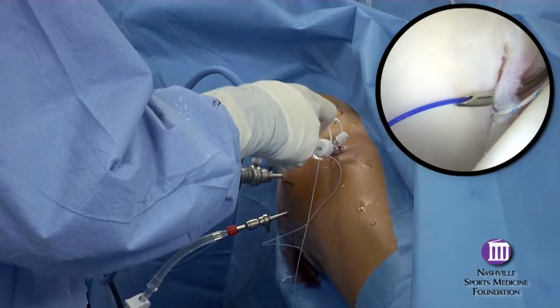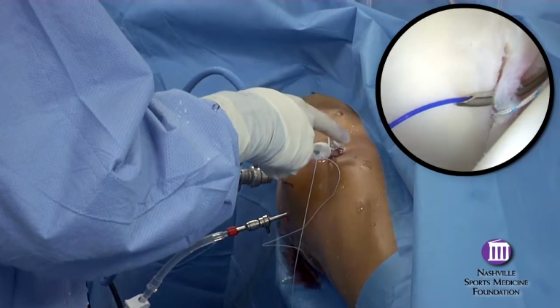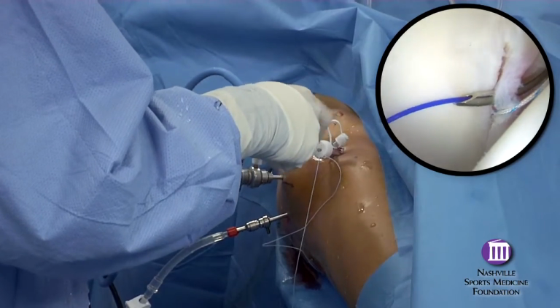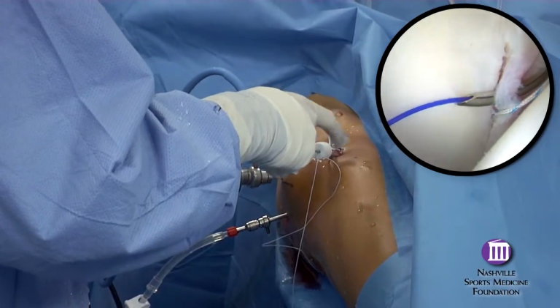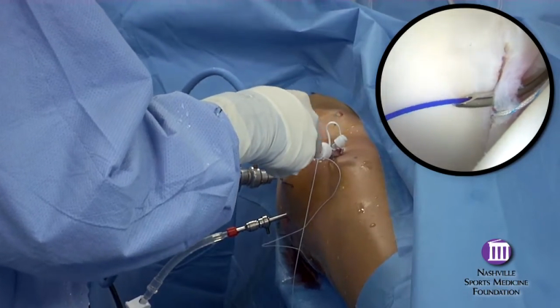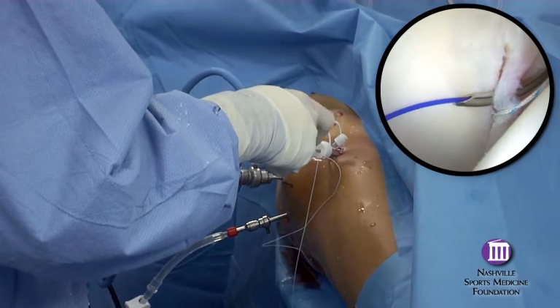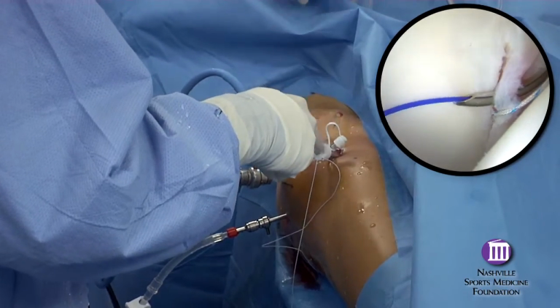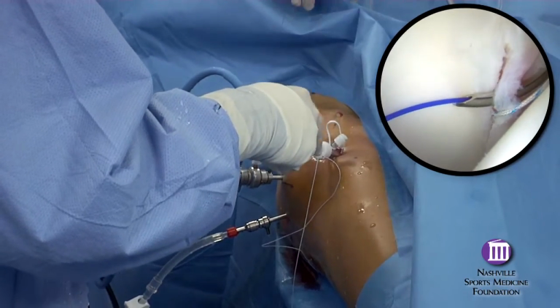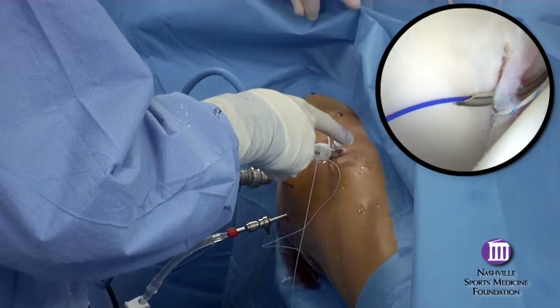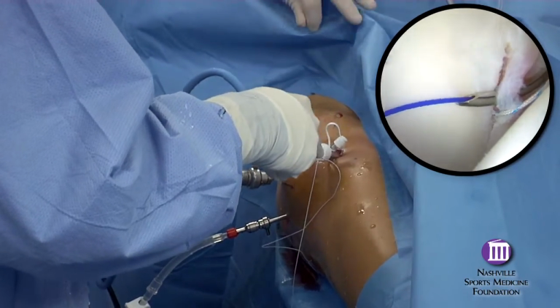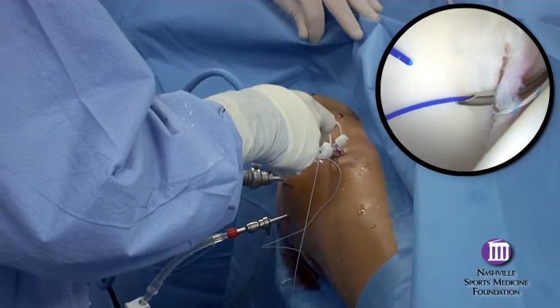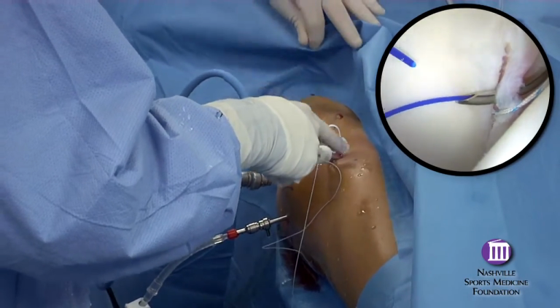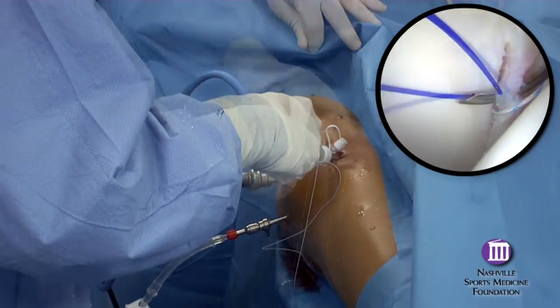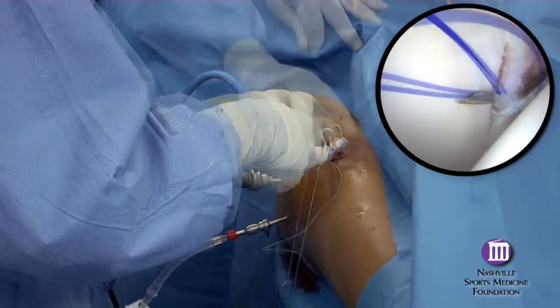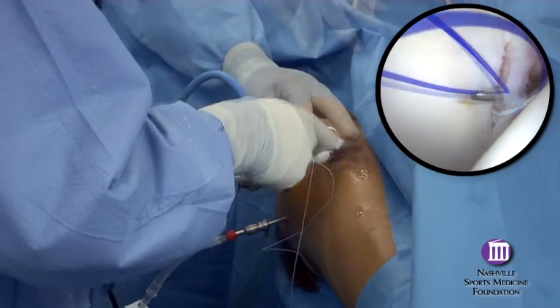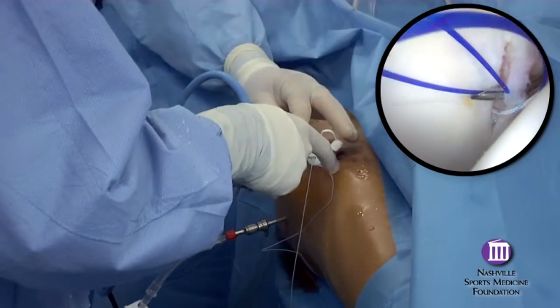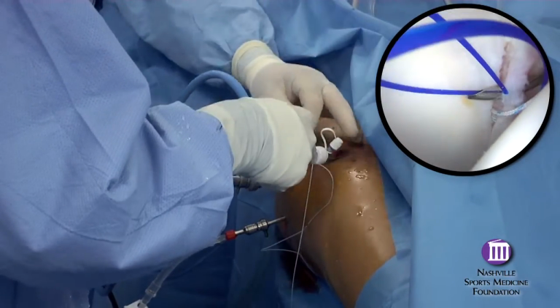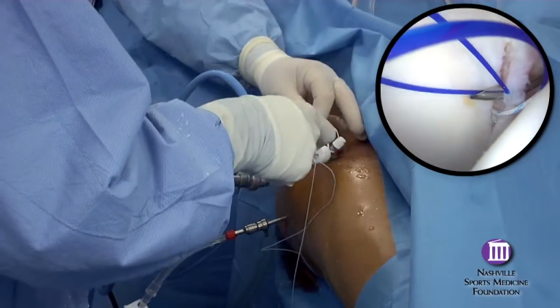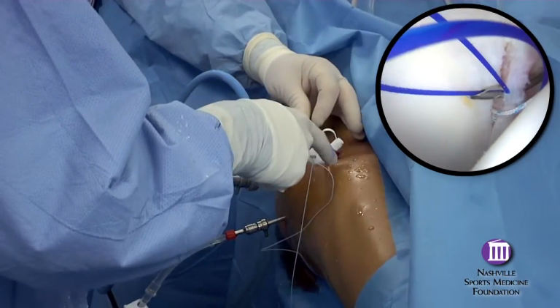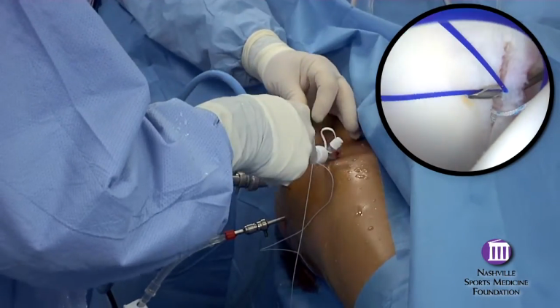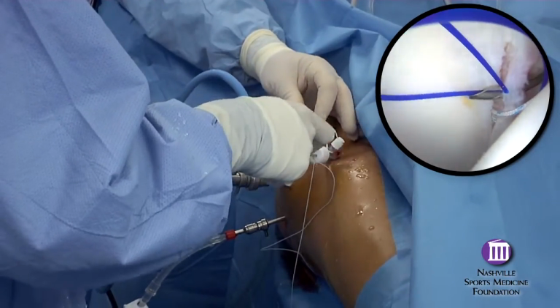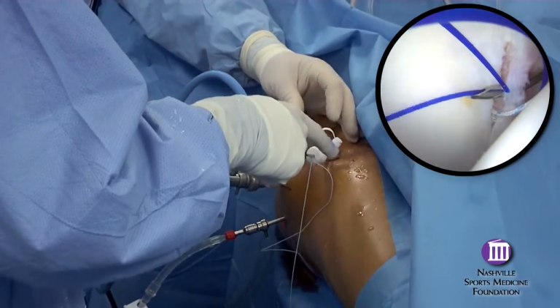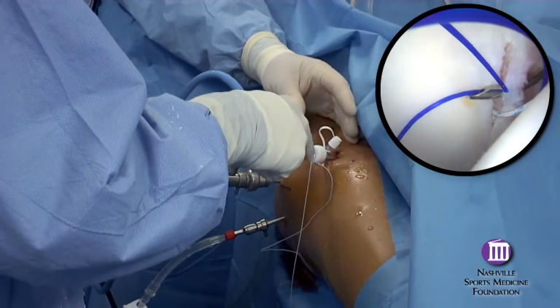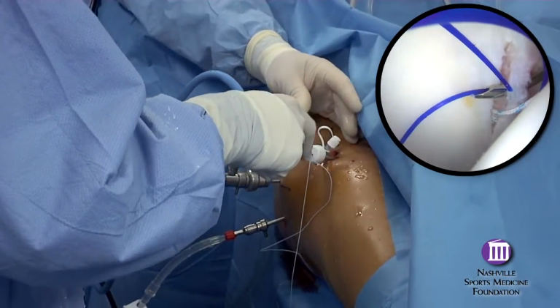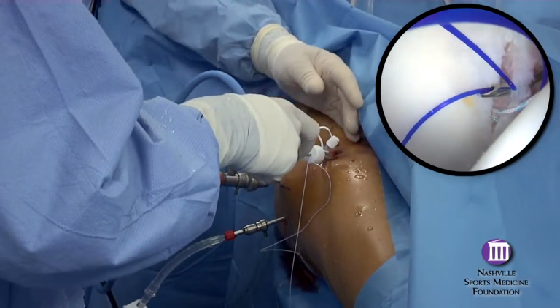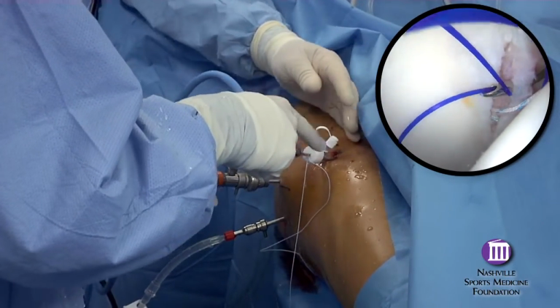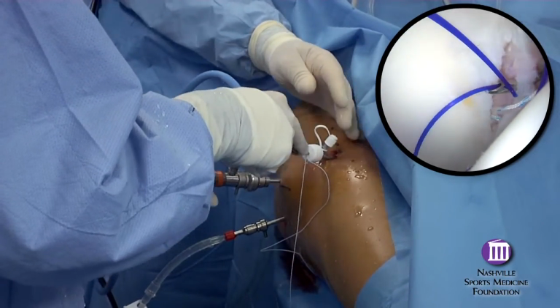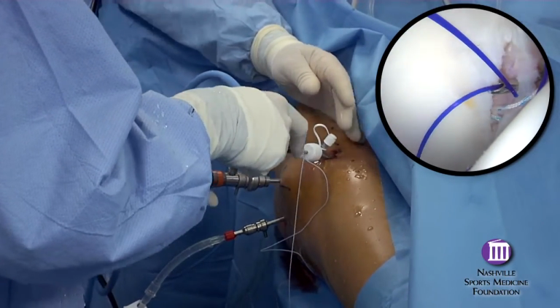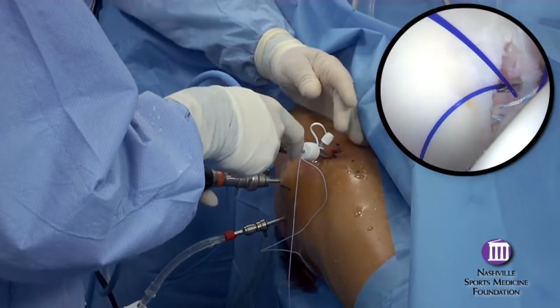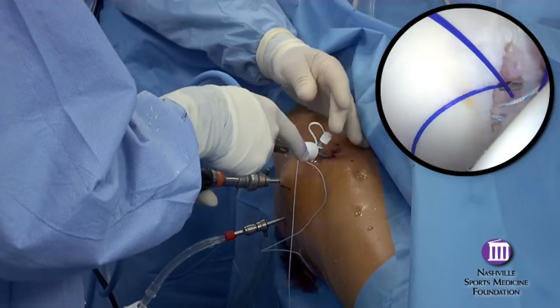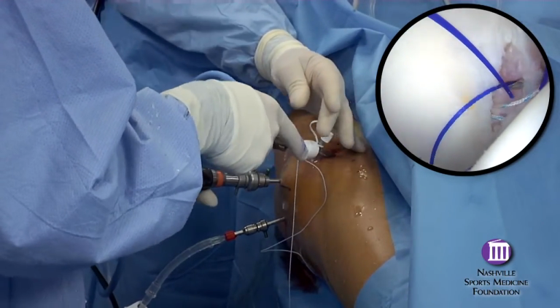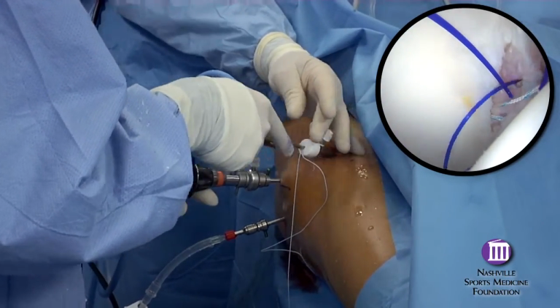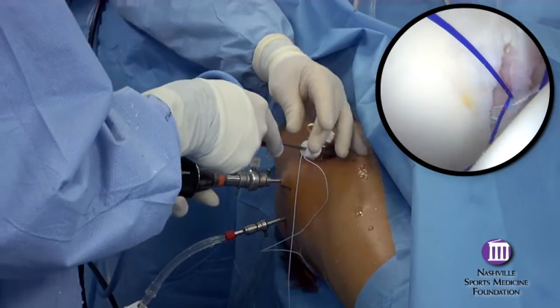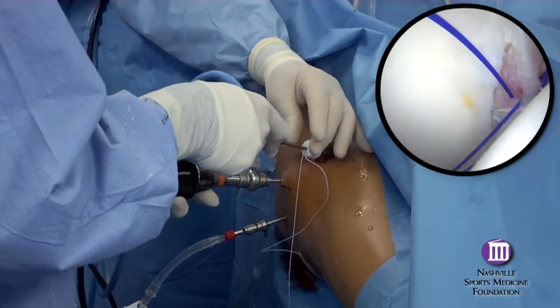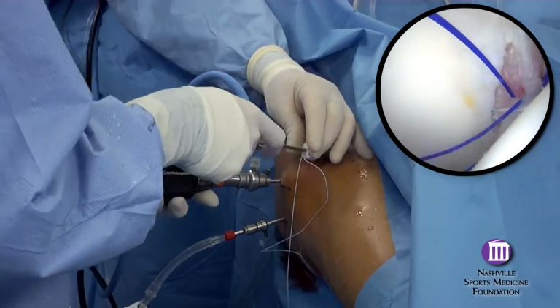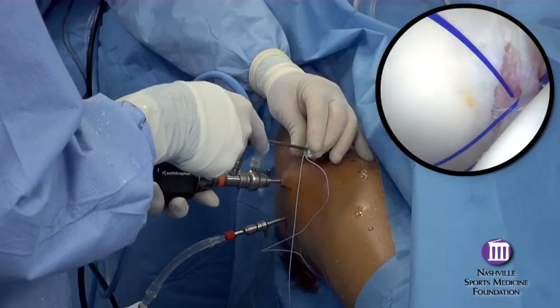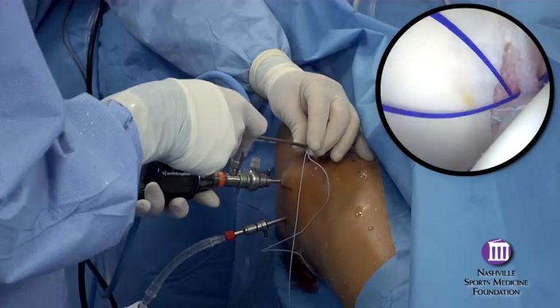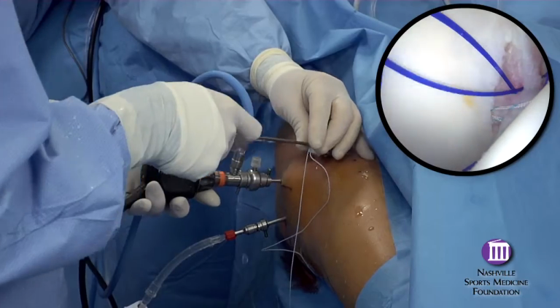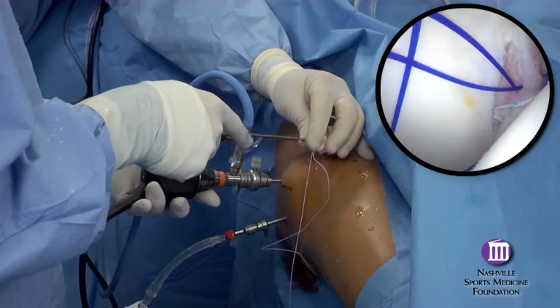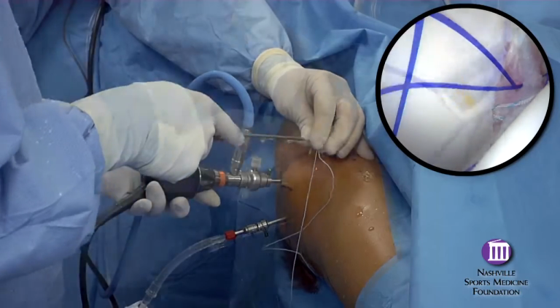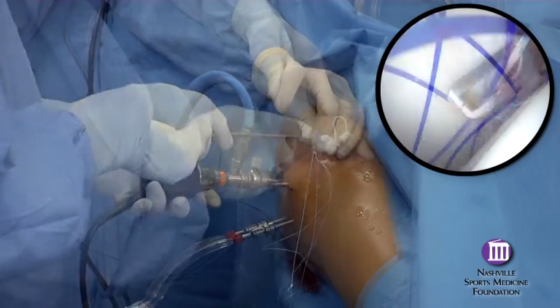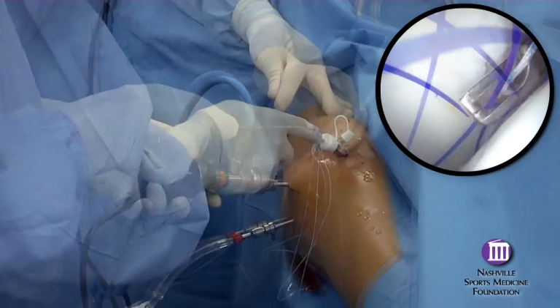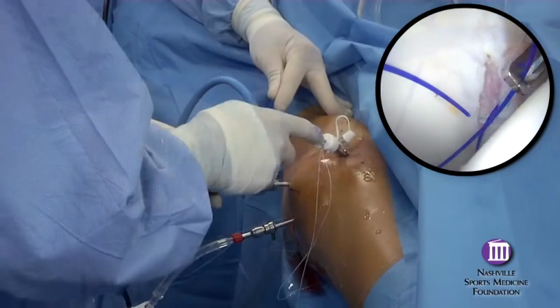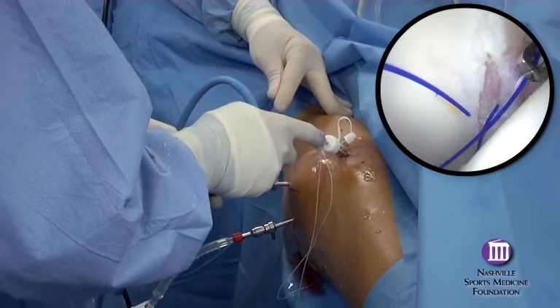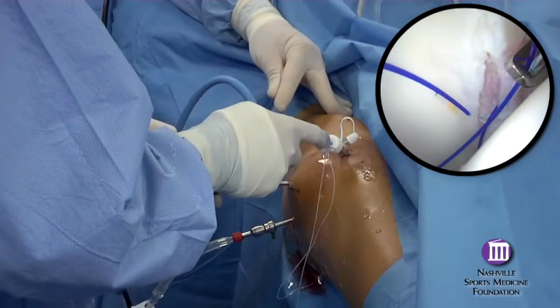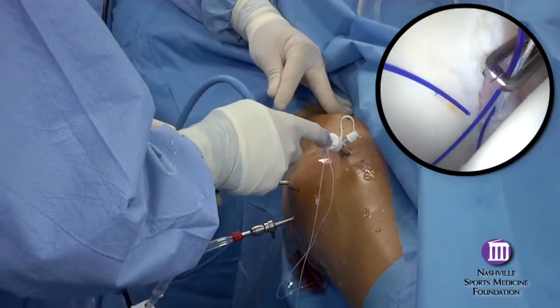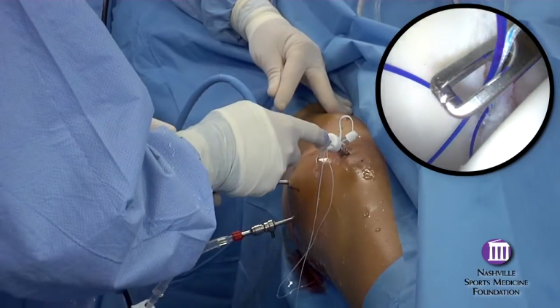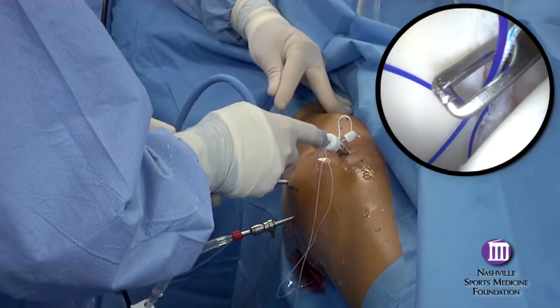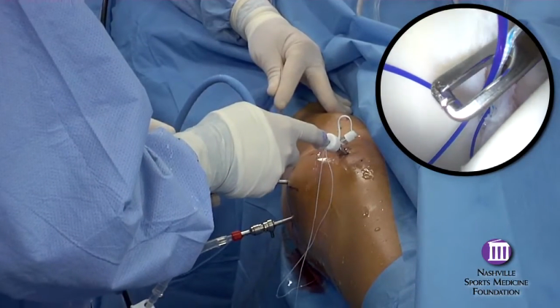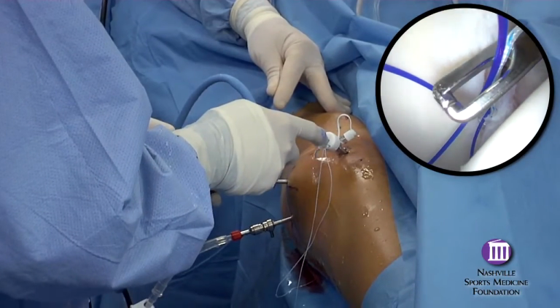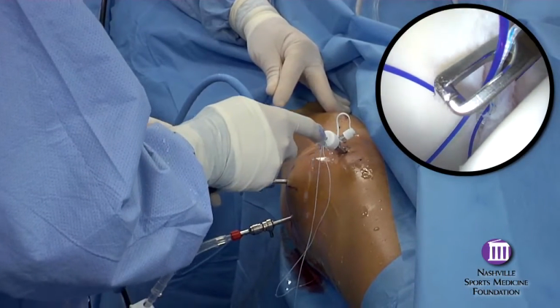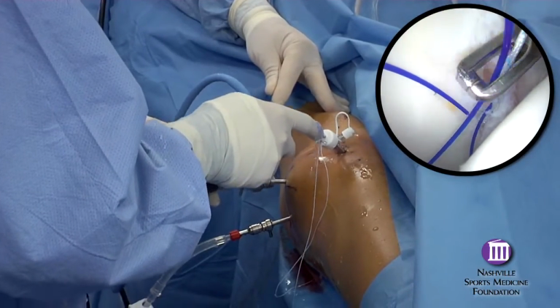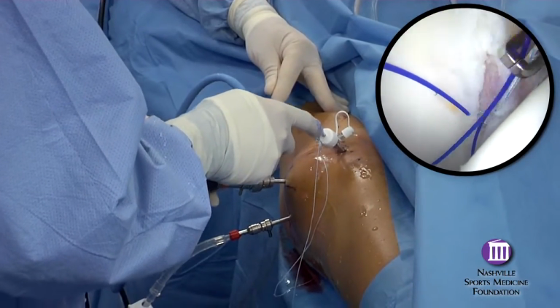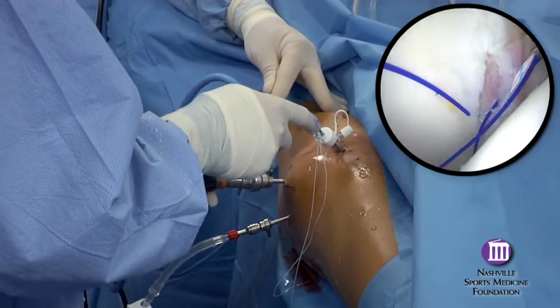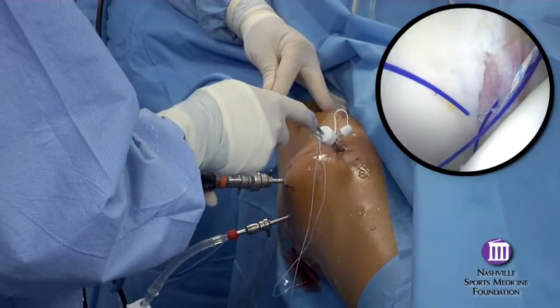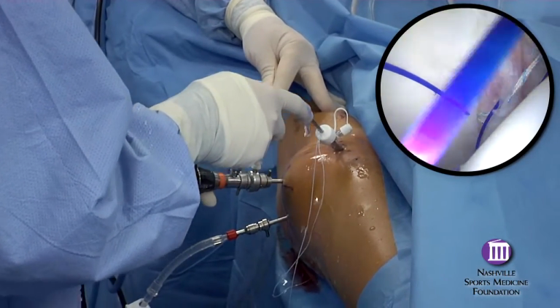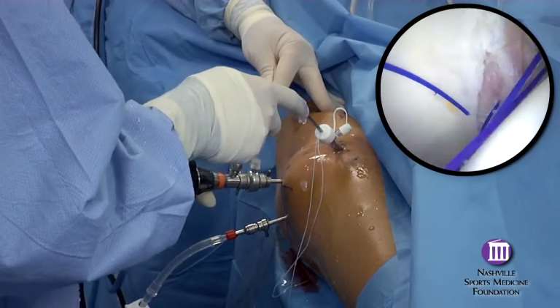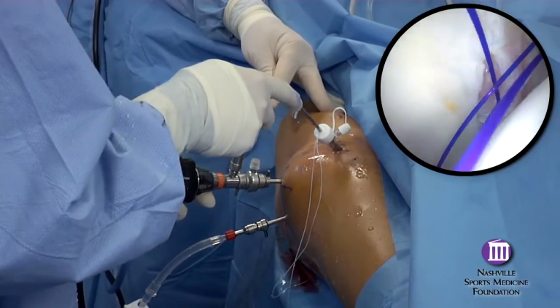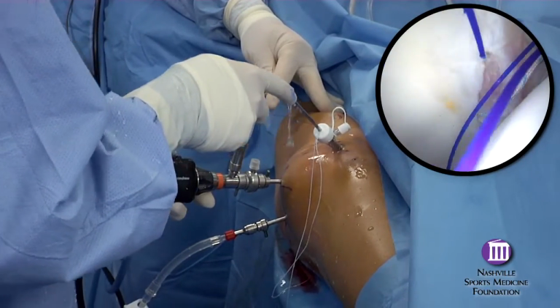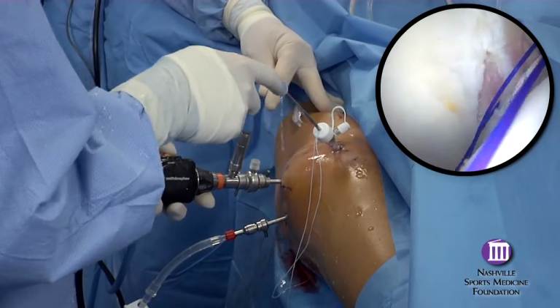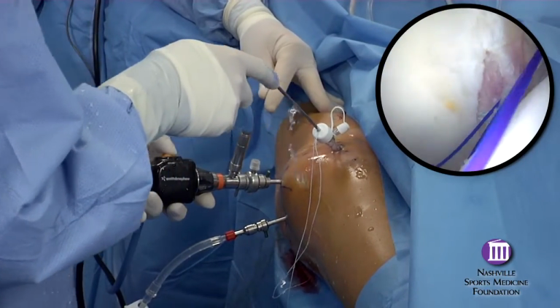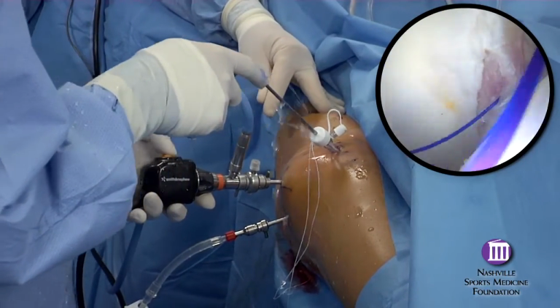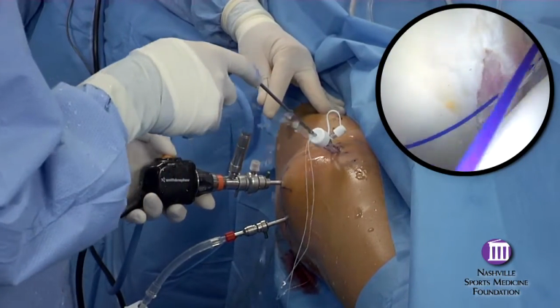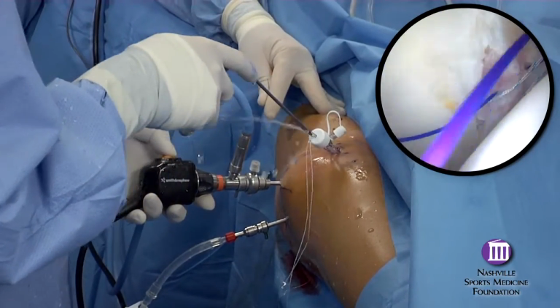One technique is using a monofilament suture as a shuttle for passage of the braided anchor suture.